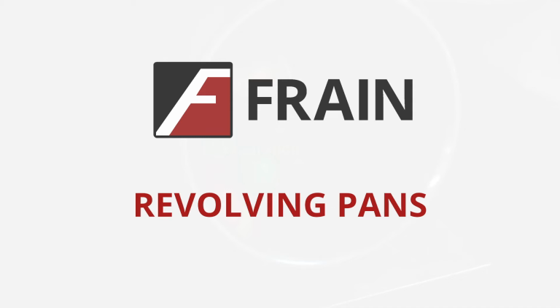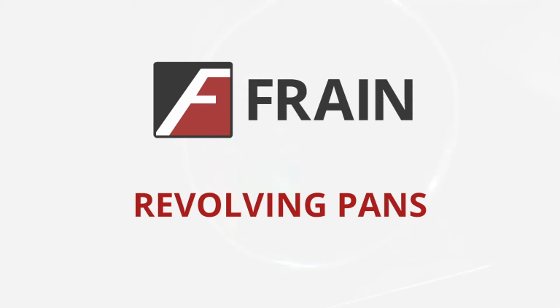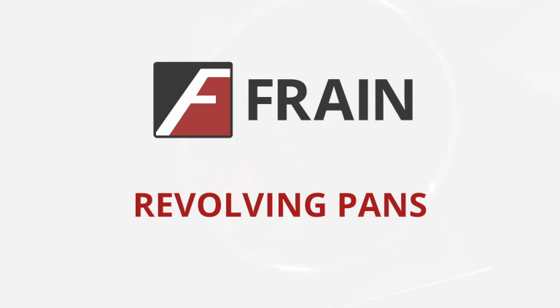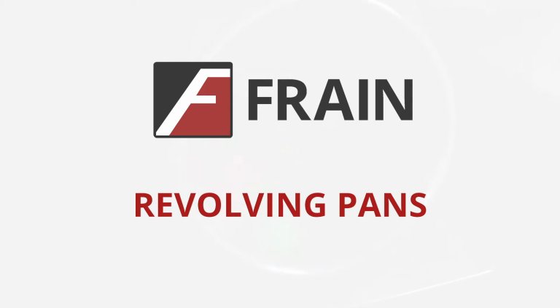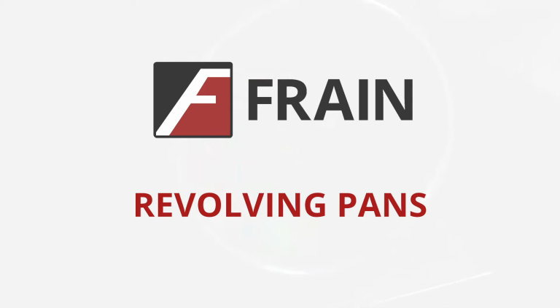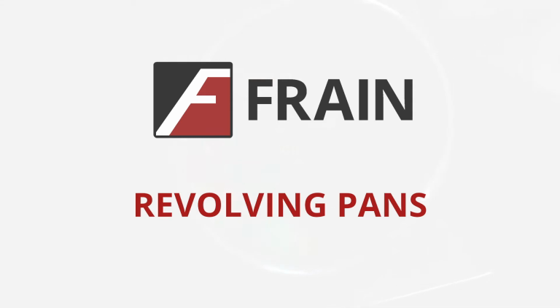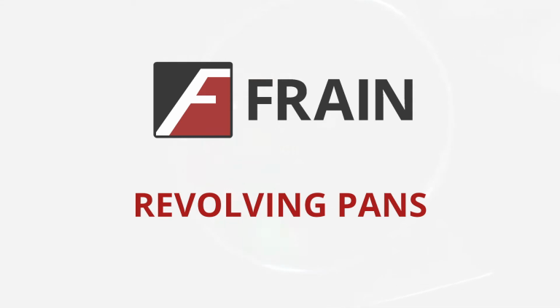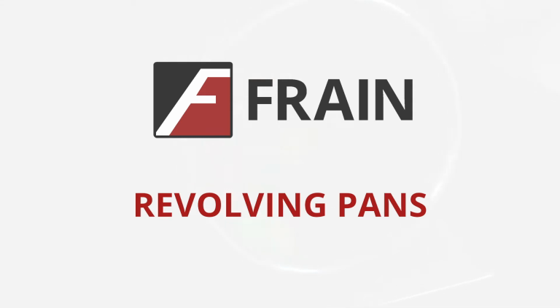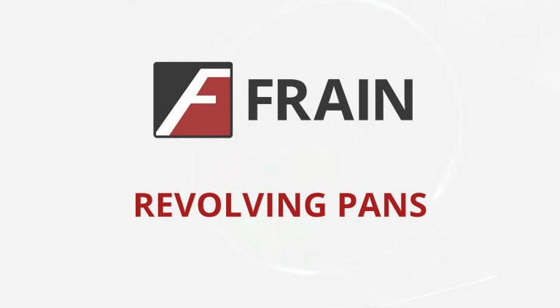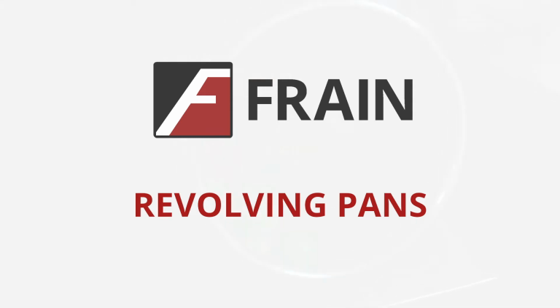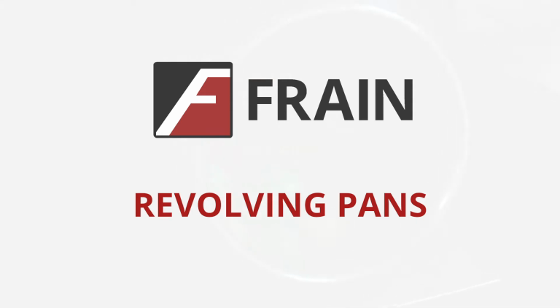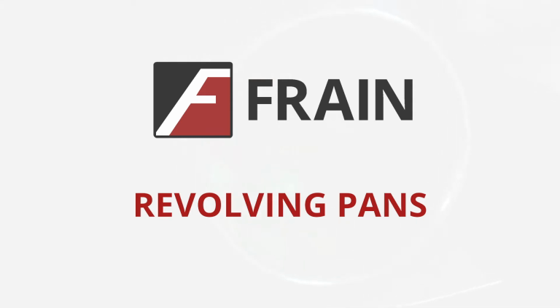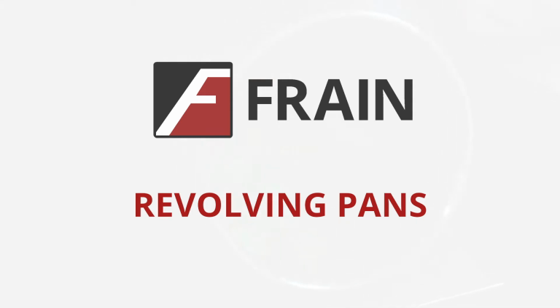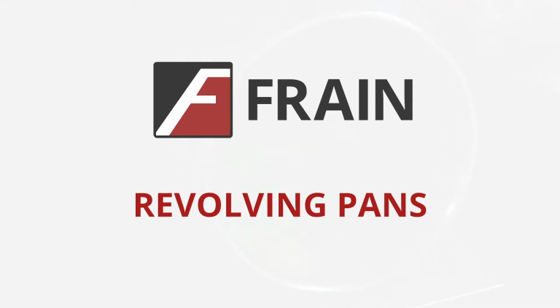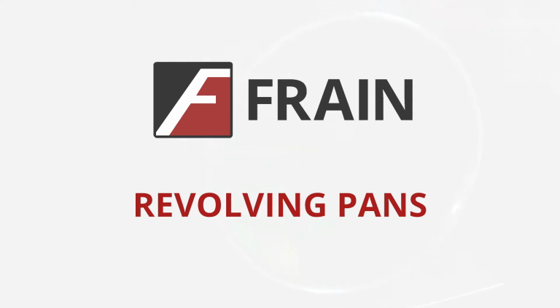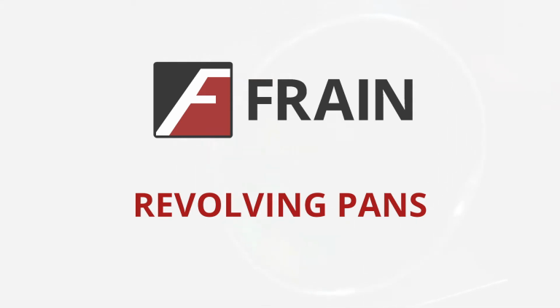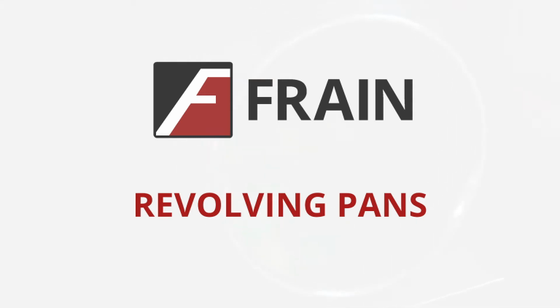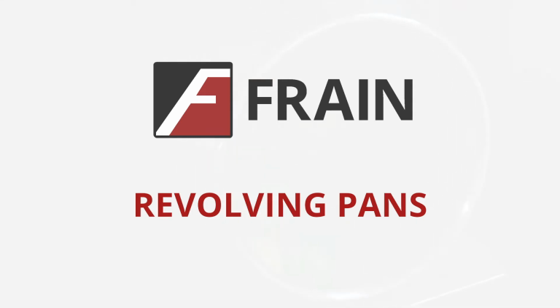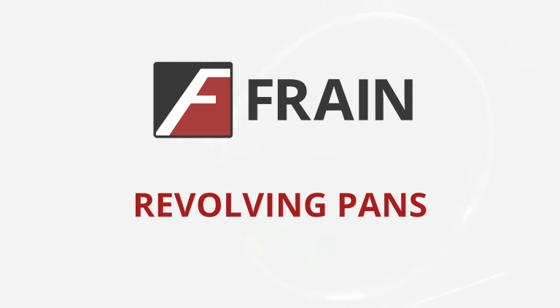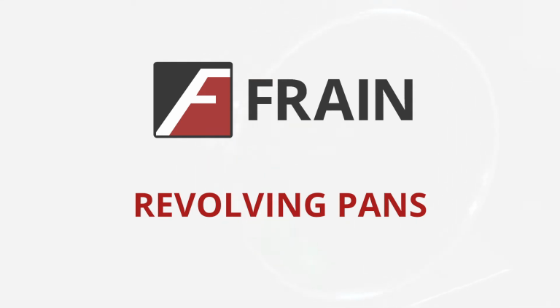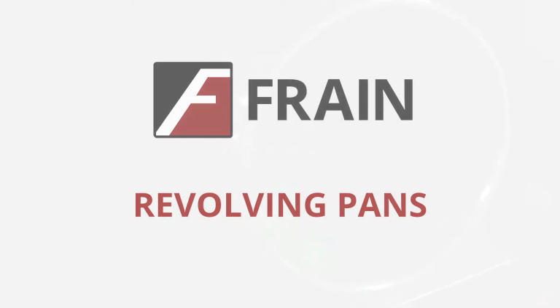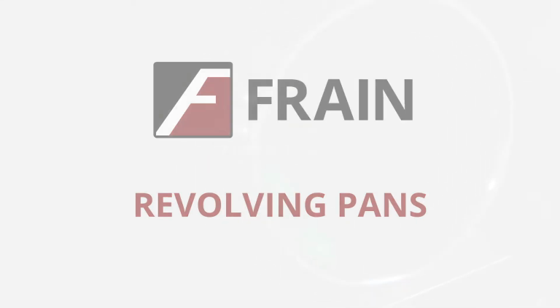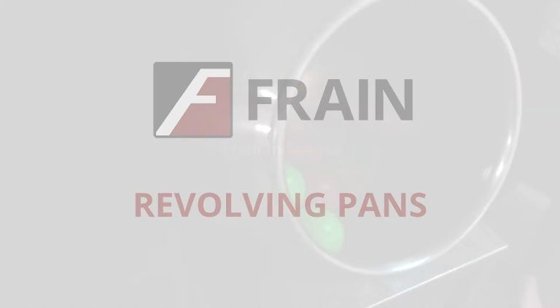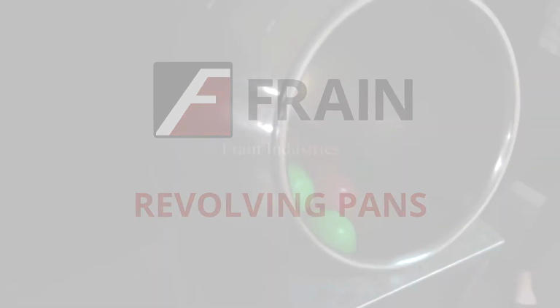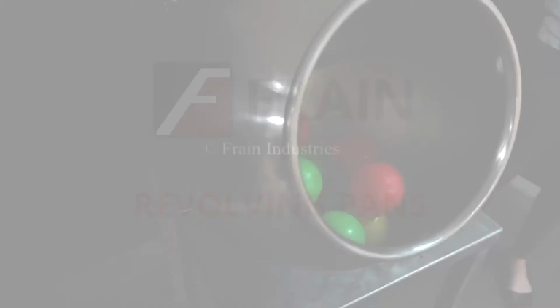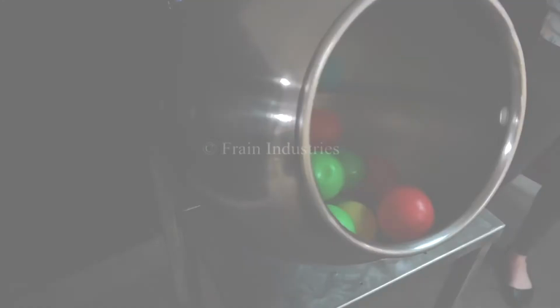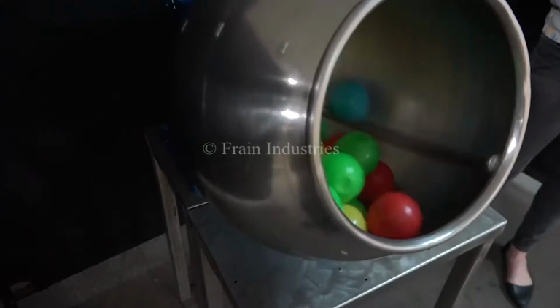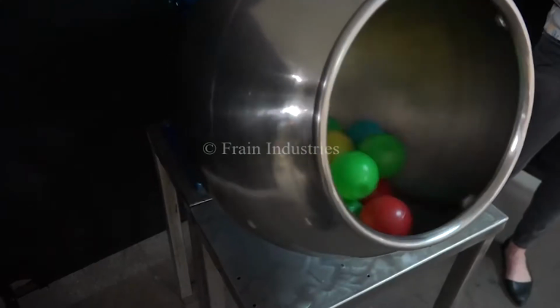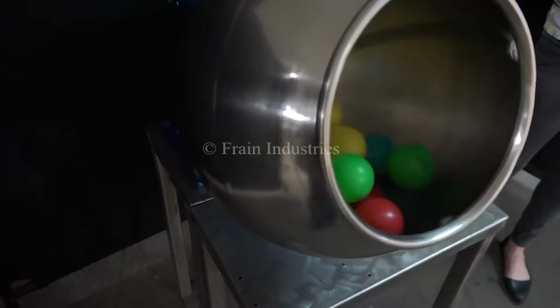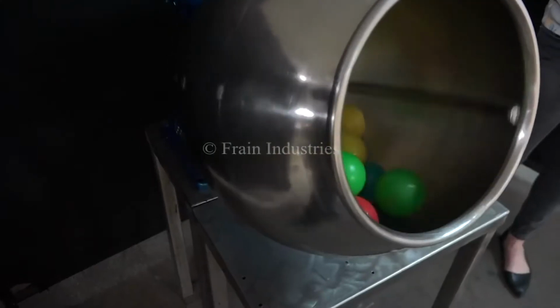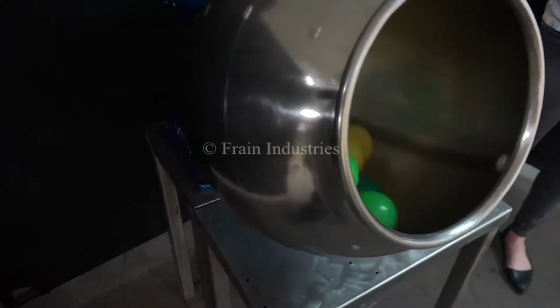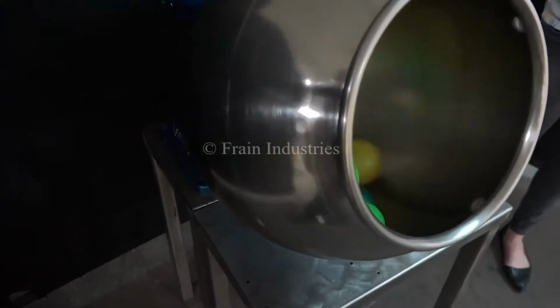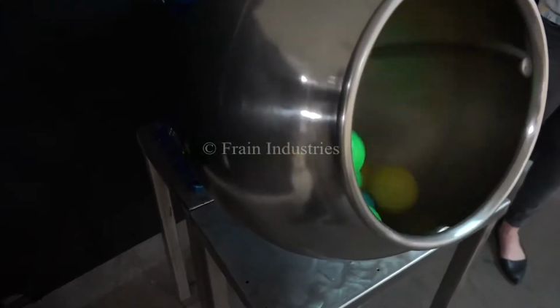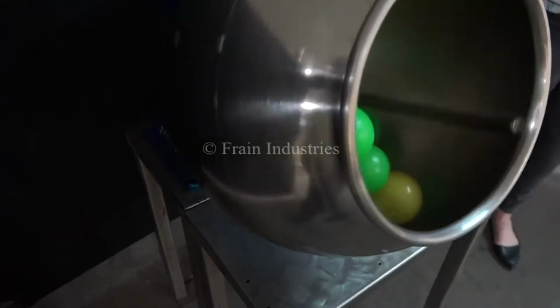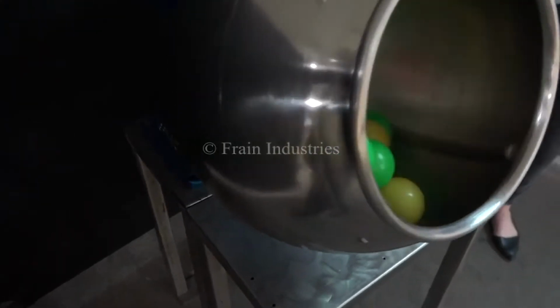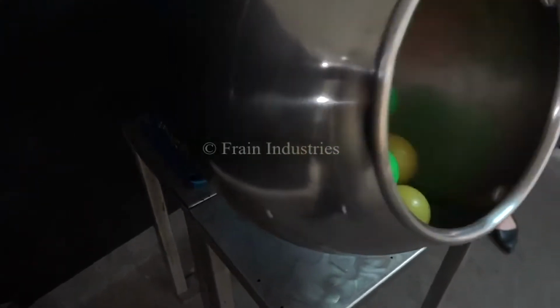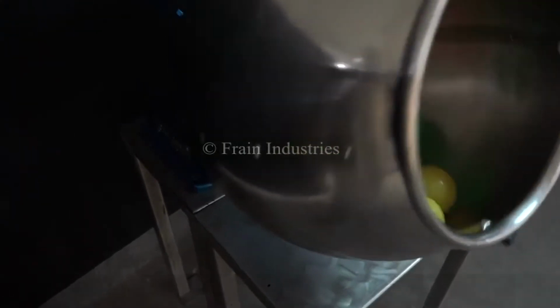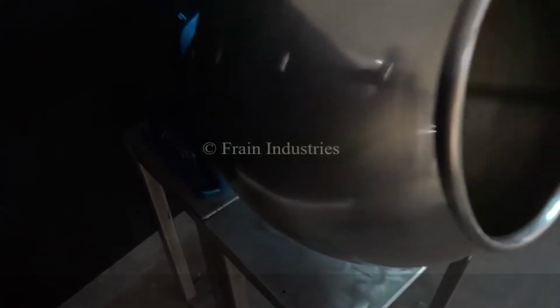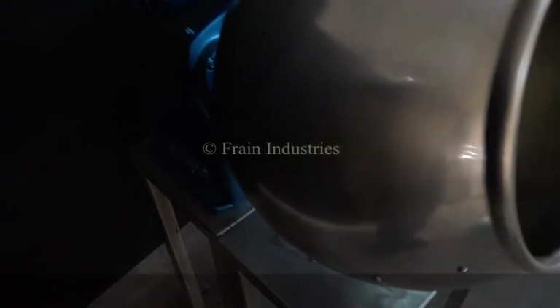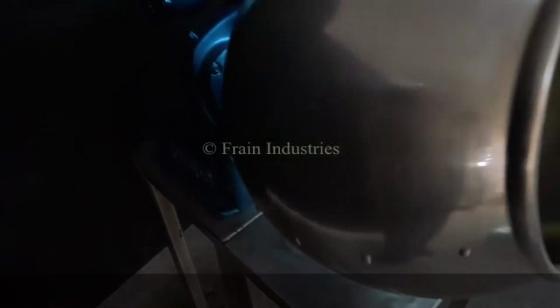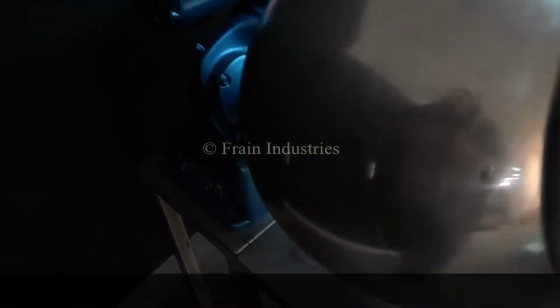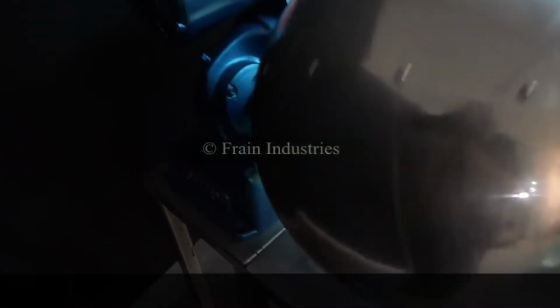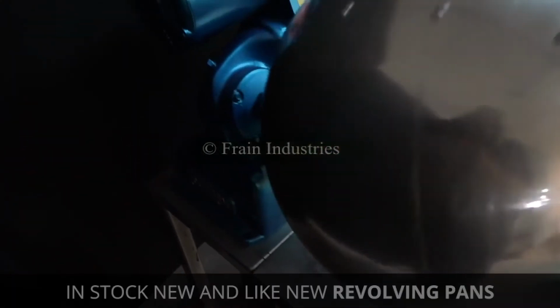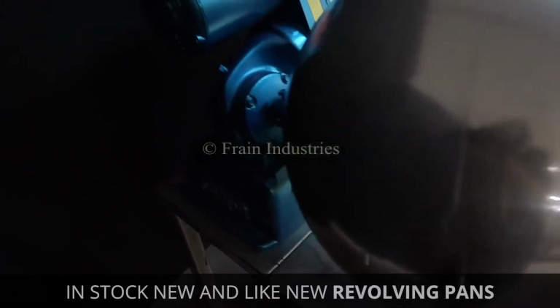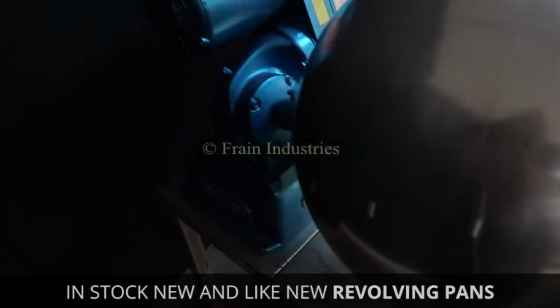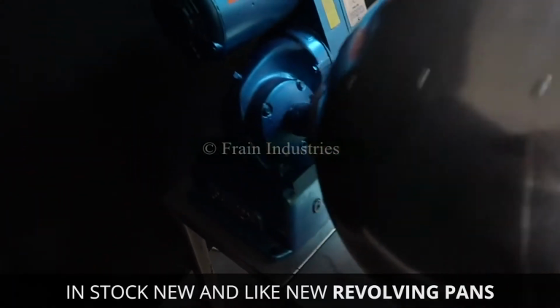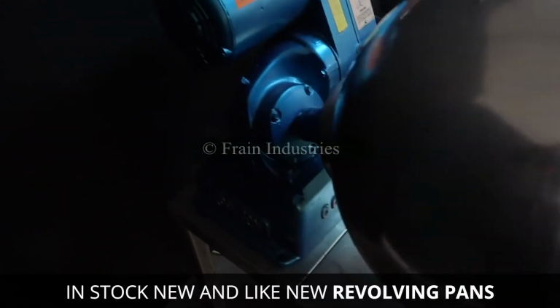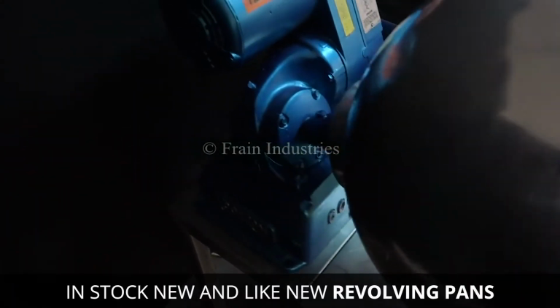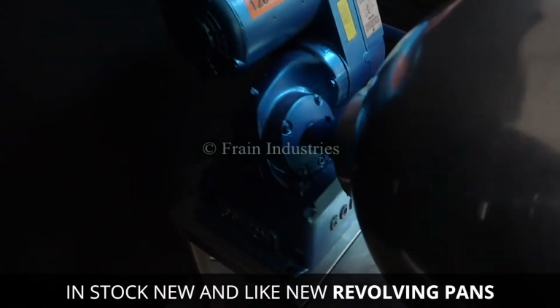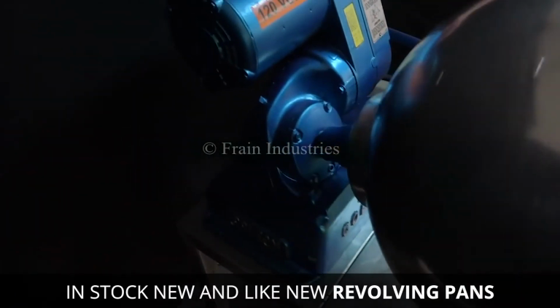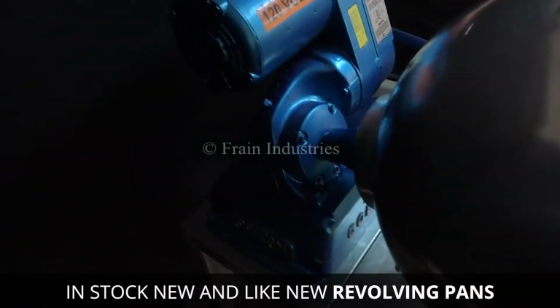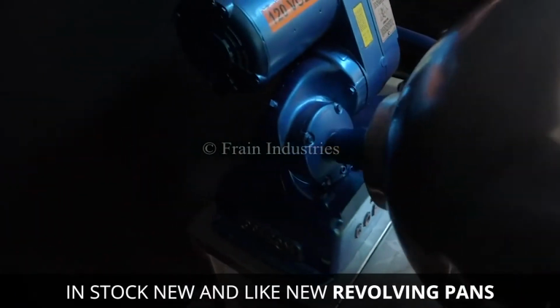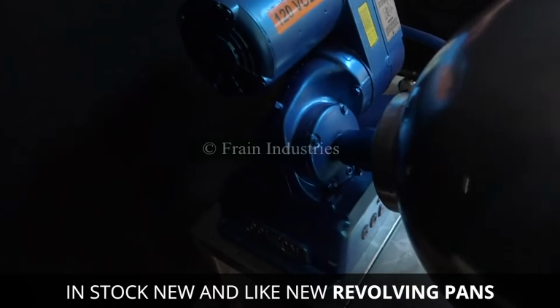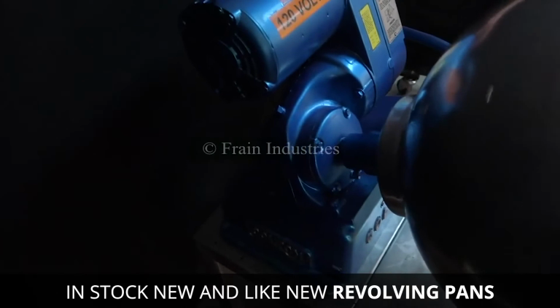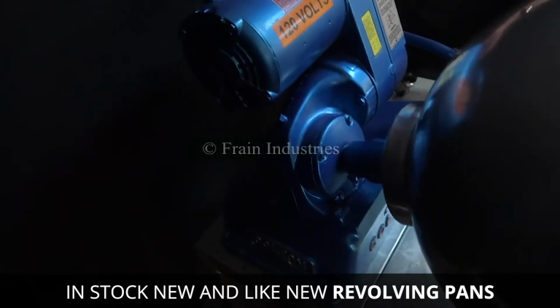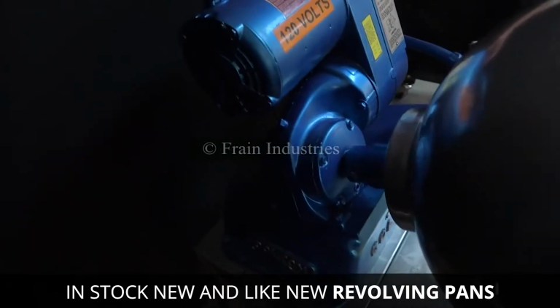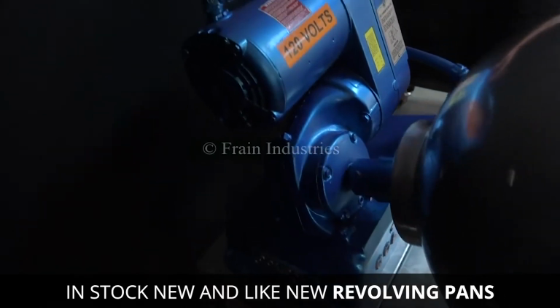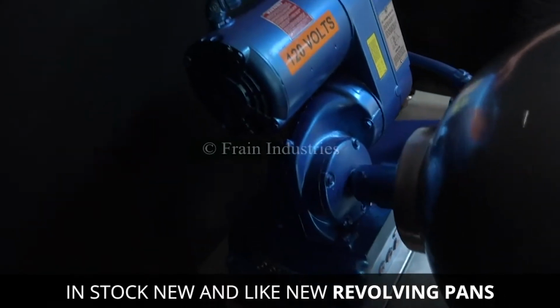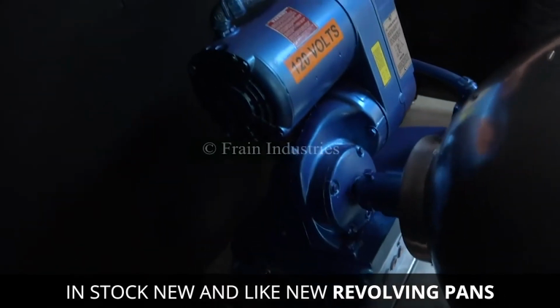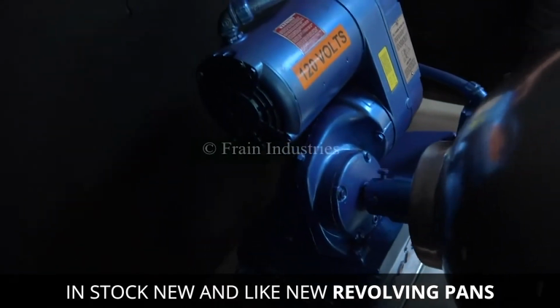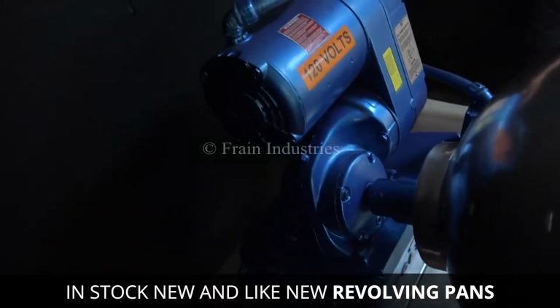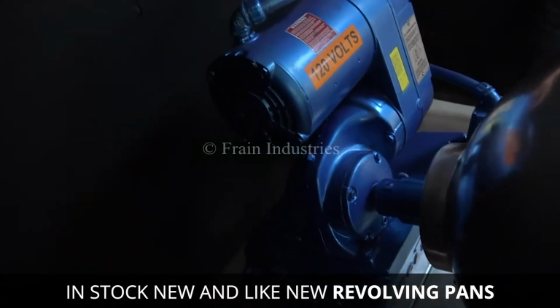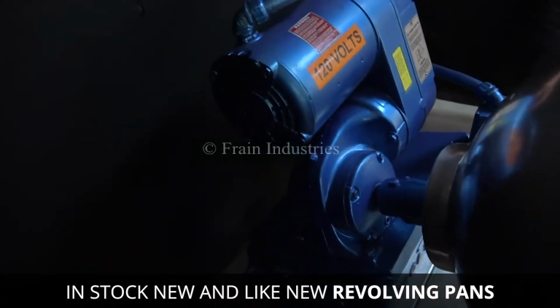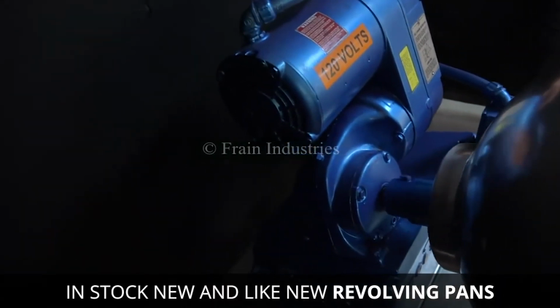Coat your cereal and butter your biscuits. The secret to perfect coating? A revolving pan.